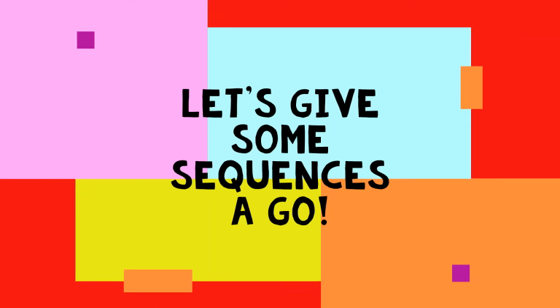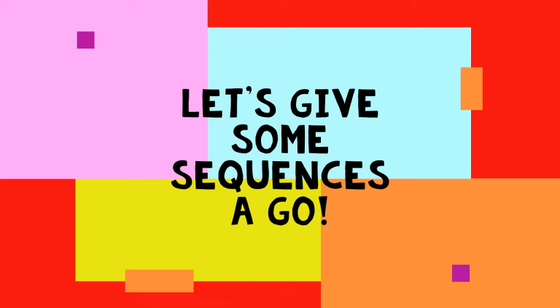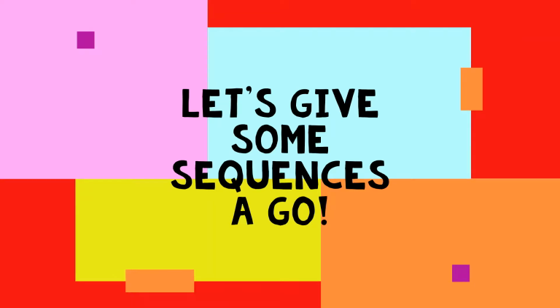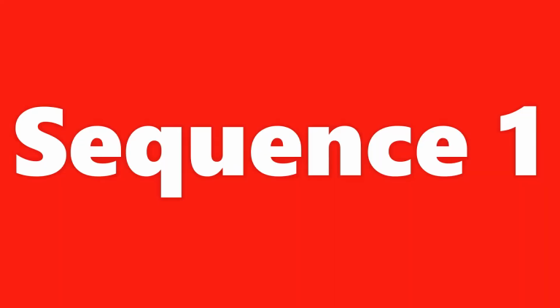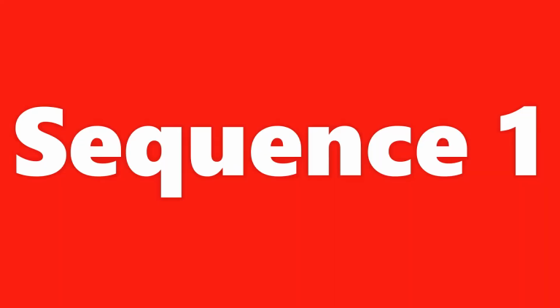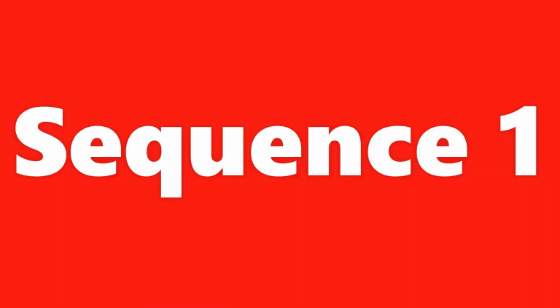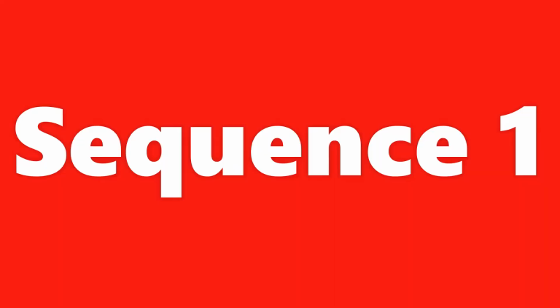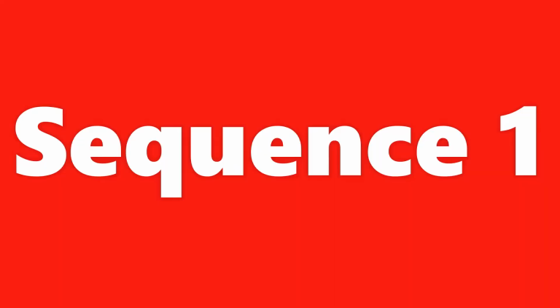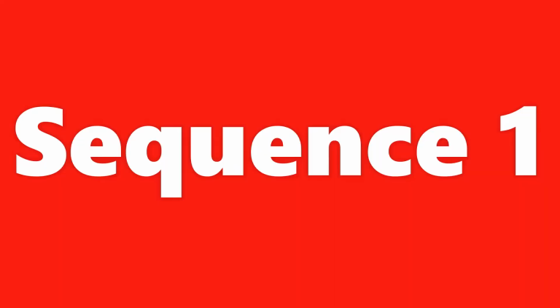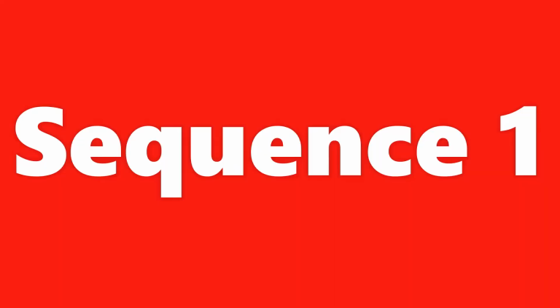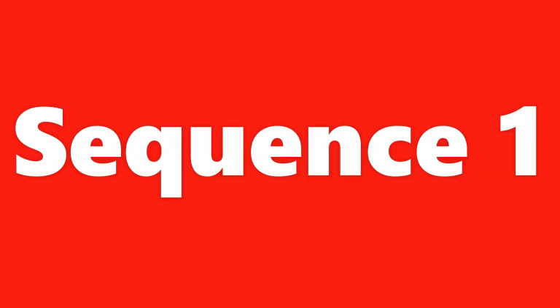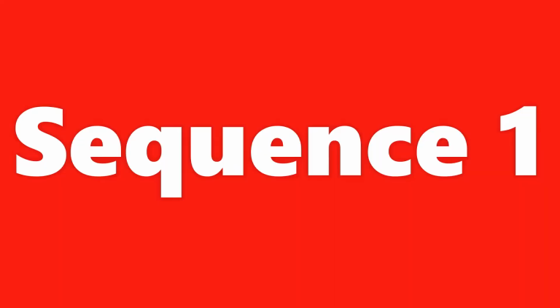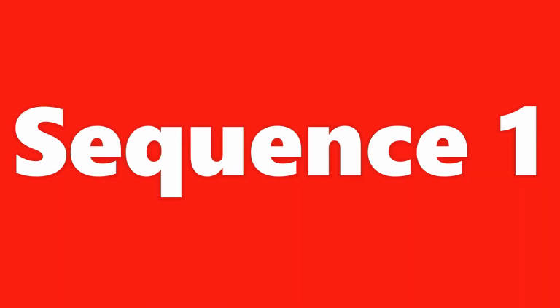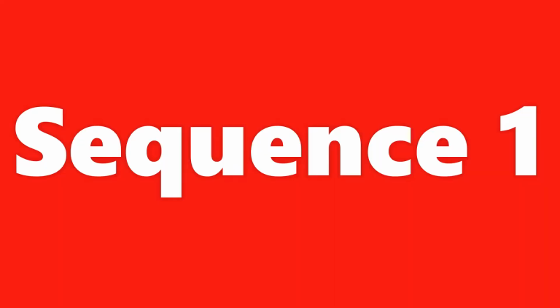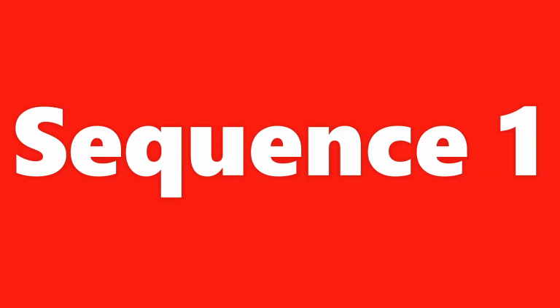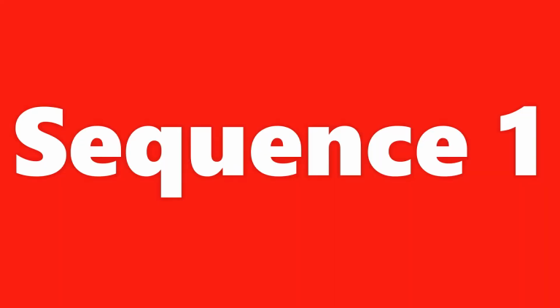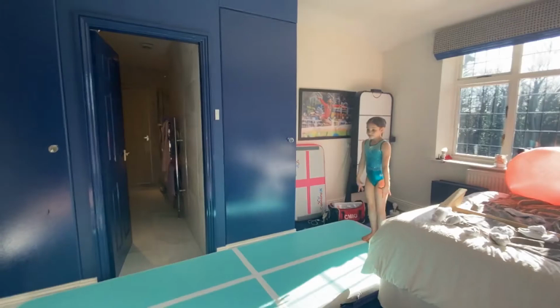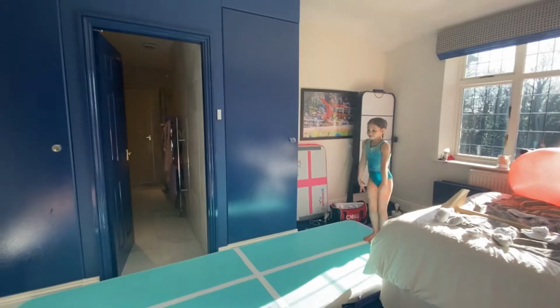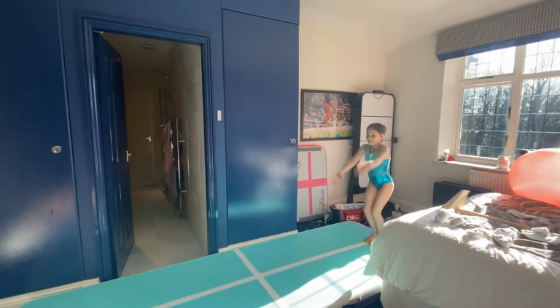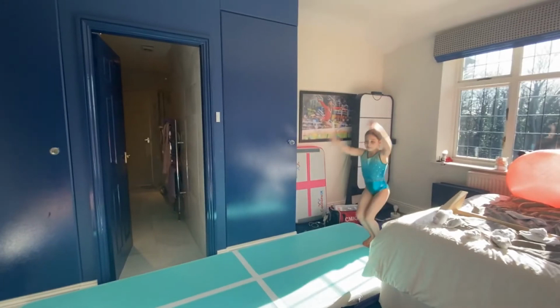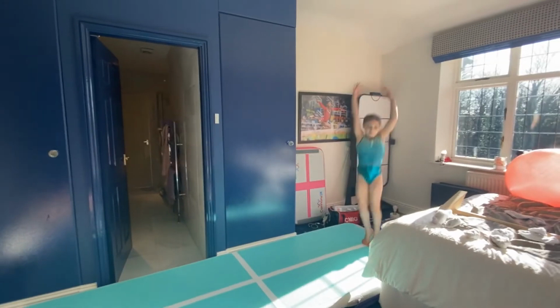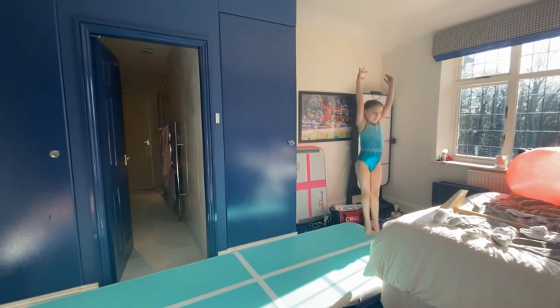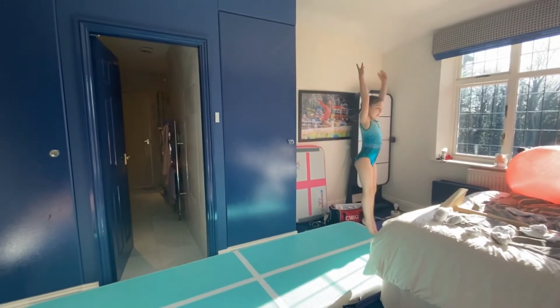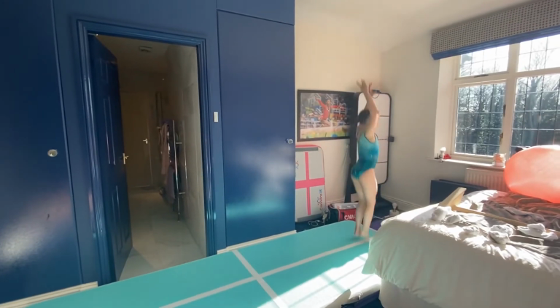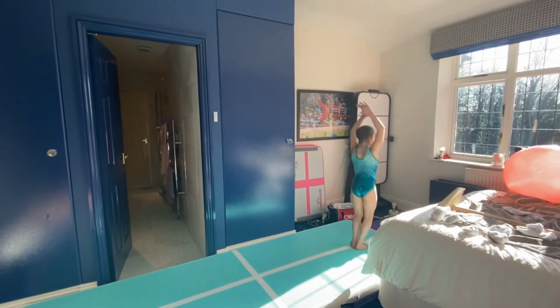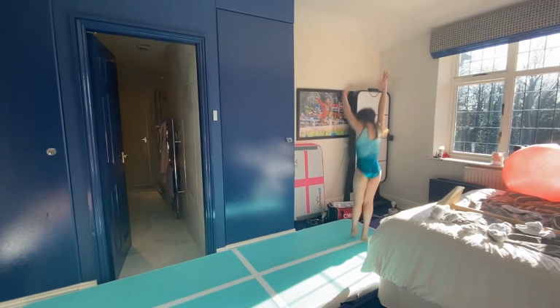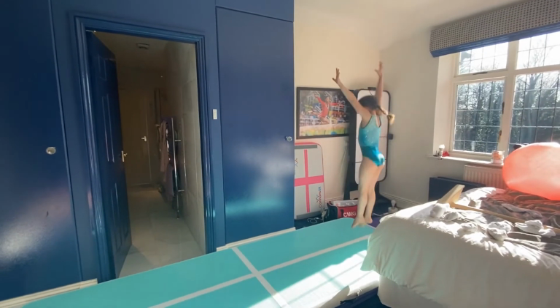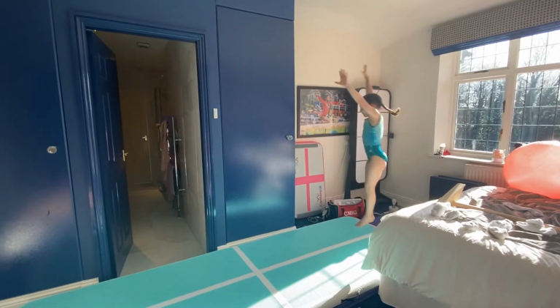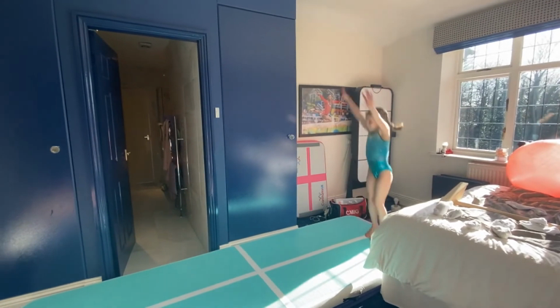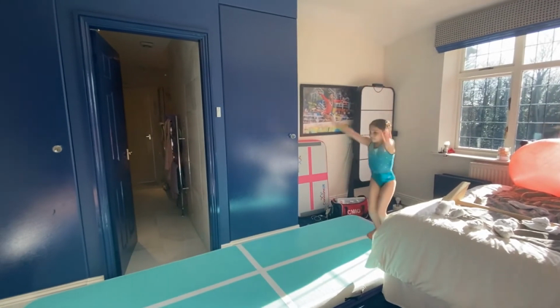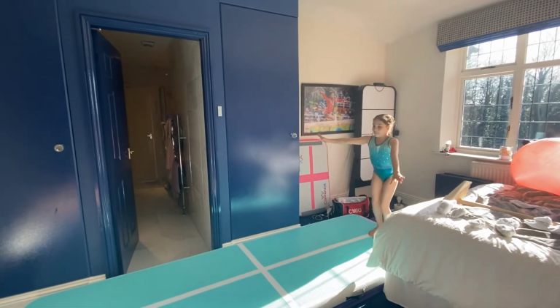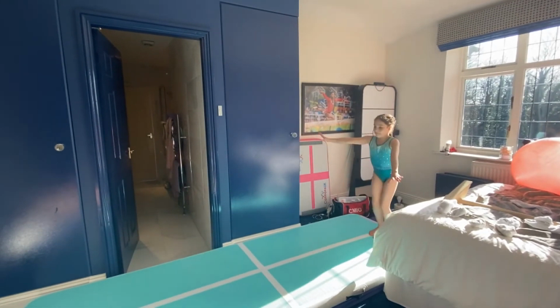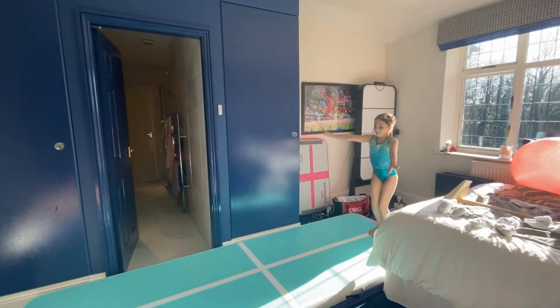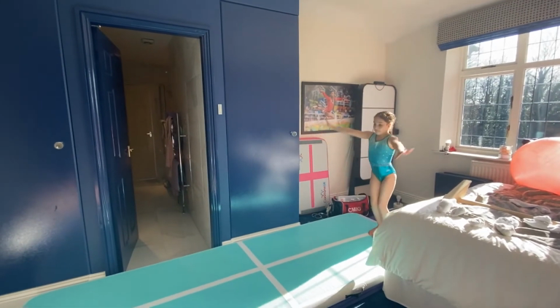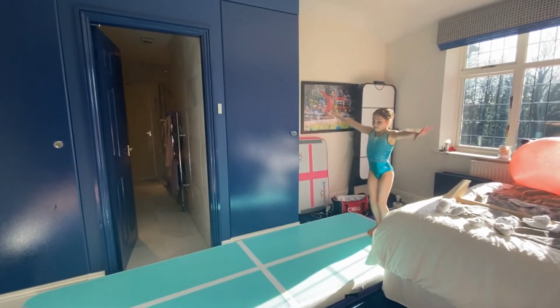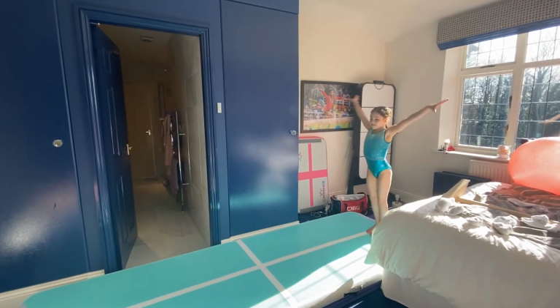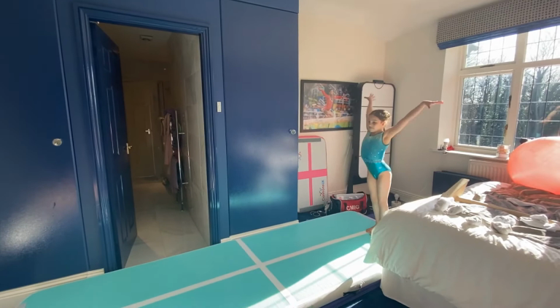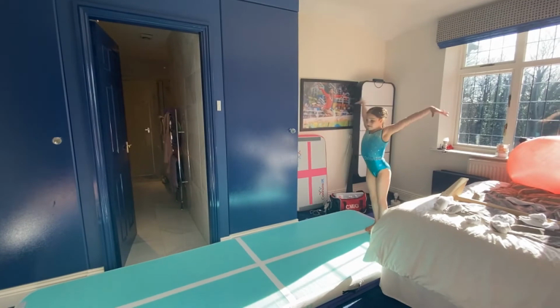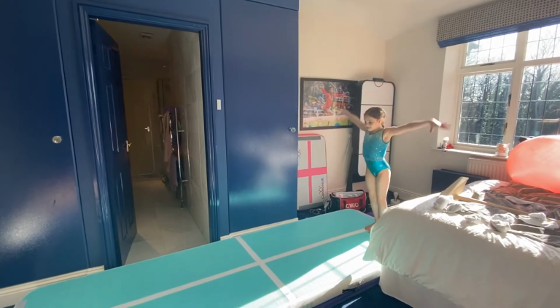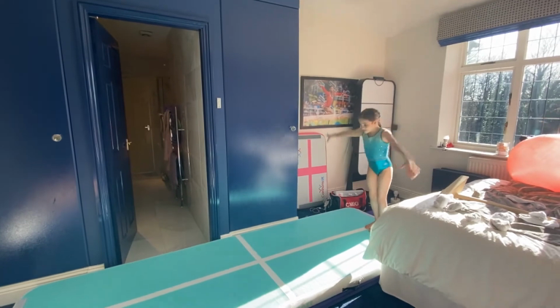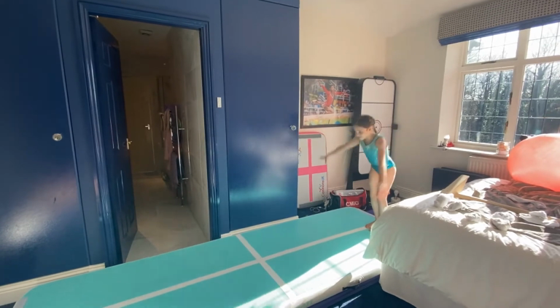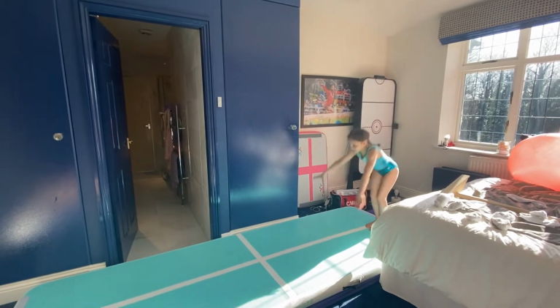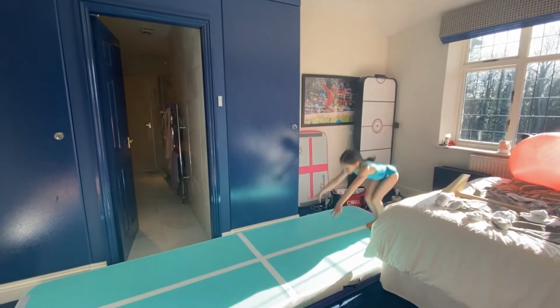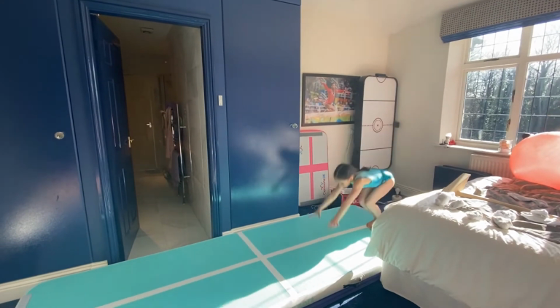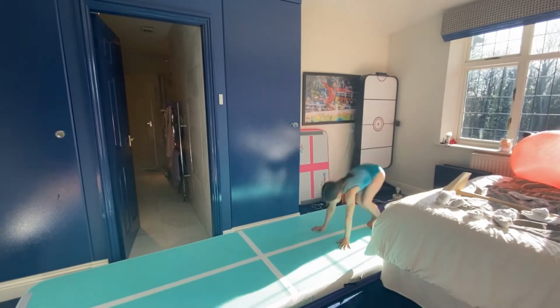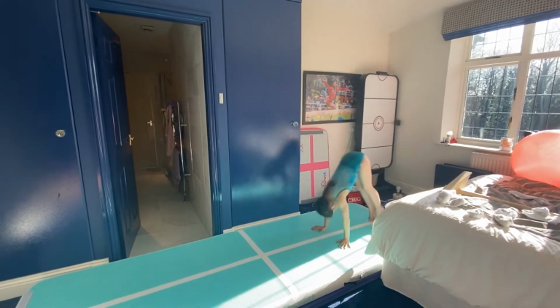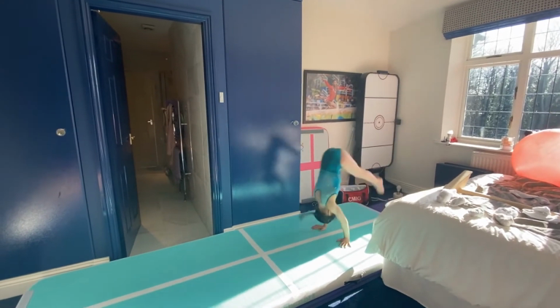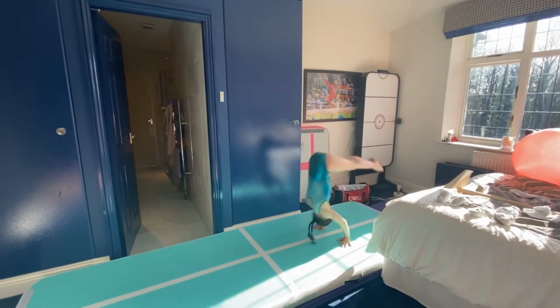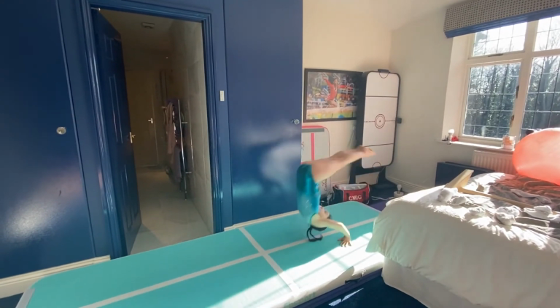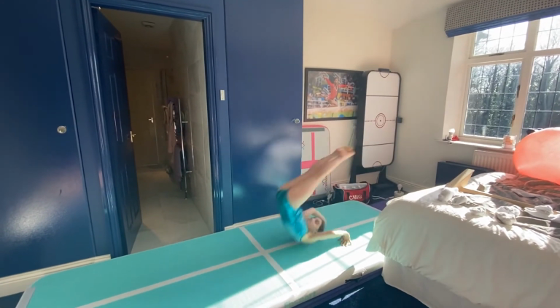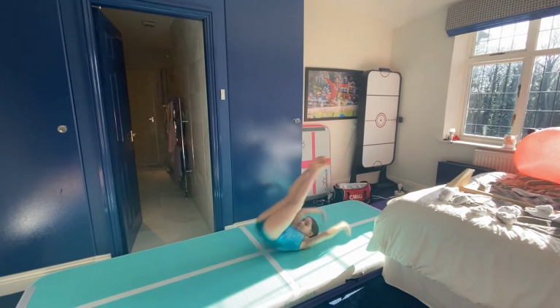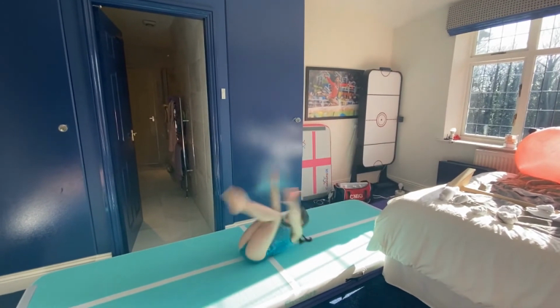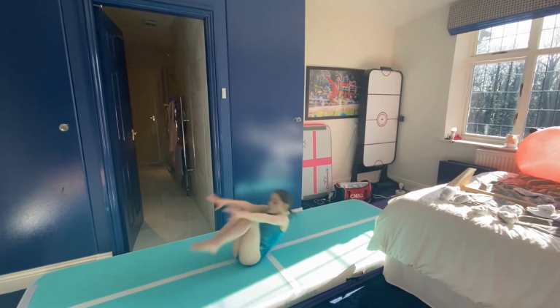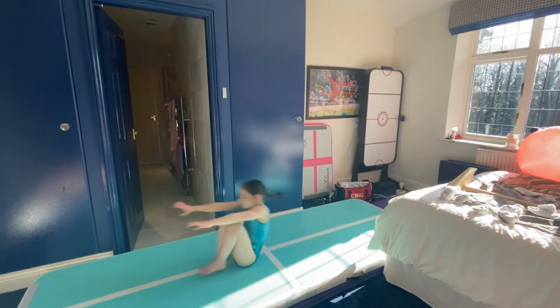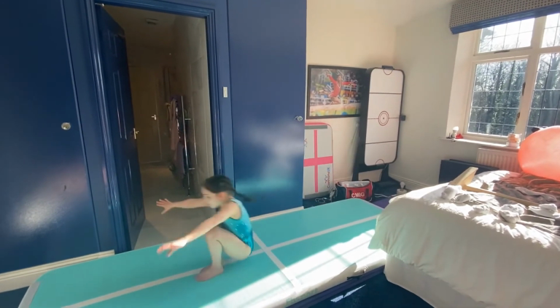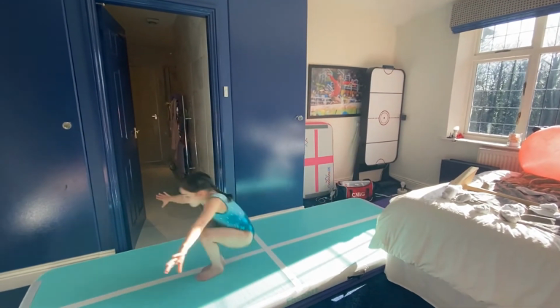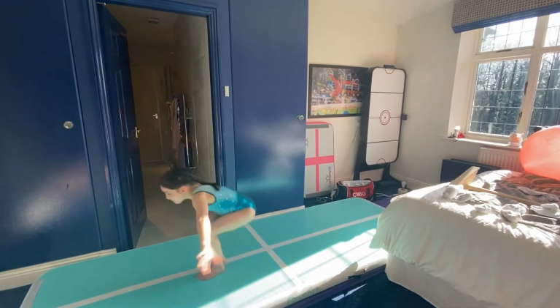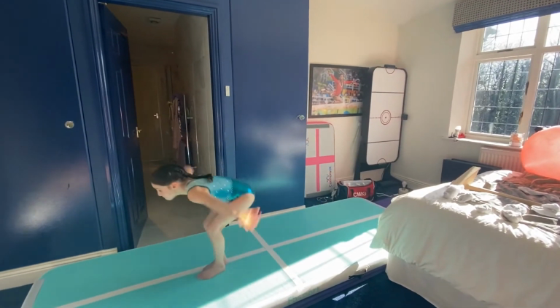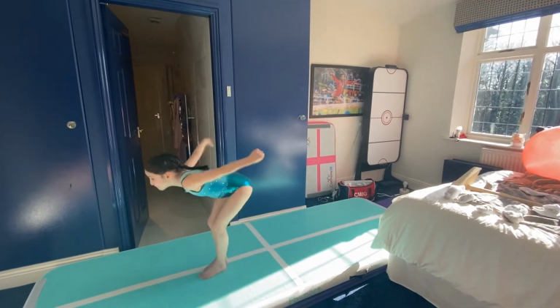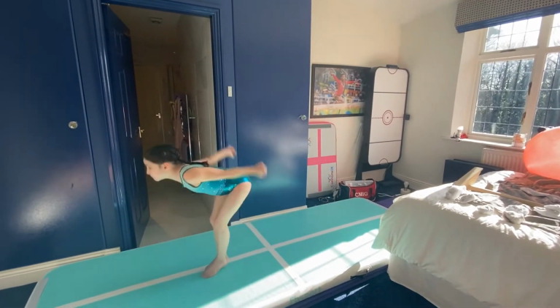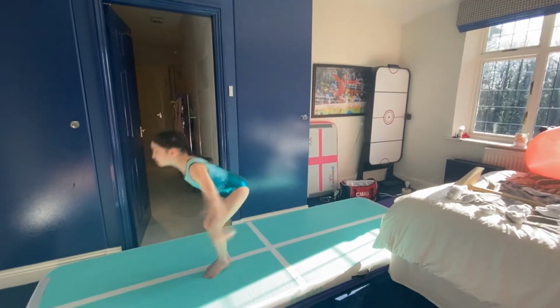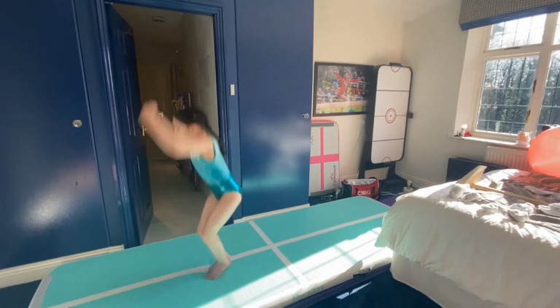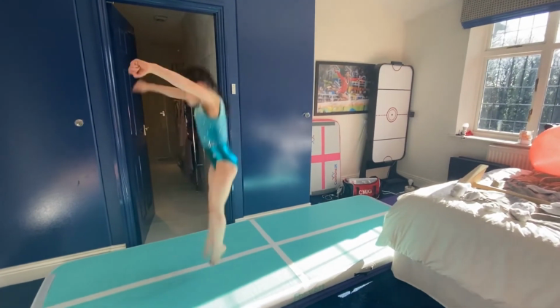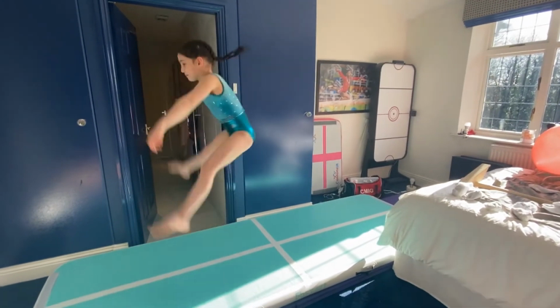Sequence number one. Jump half turn, jump half turn, land. Forward roll to straddle jump, land.